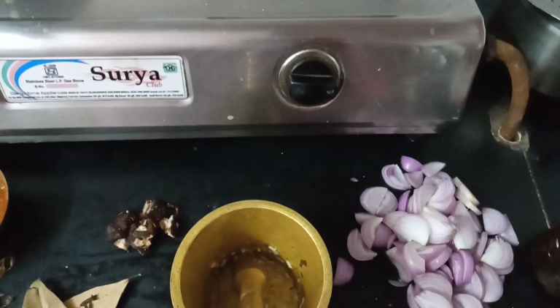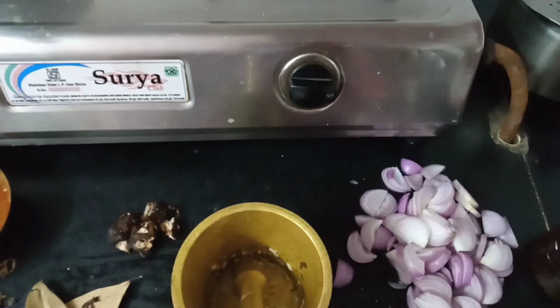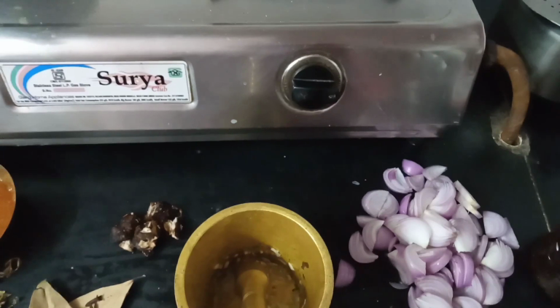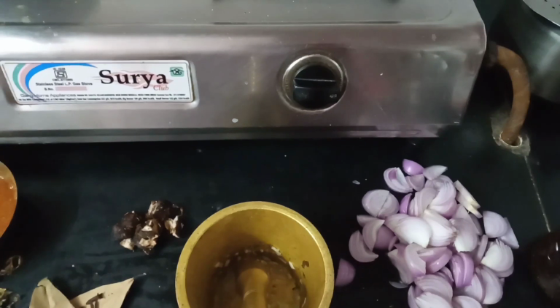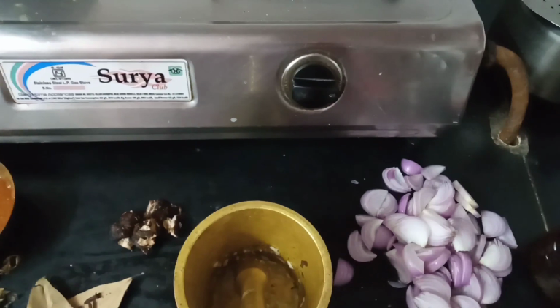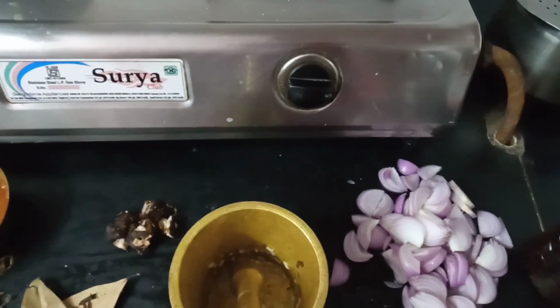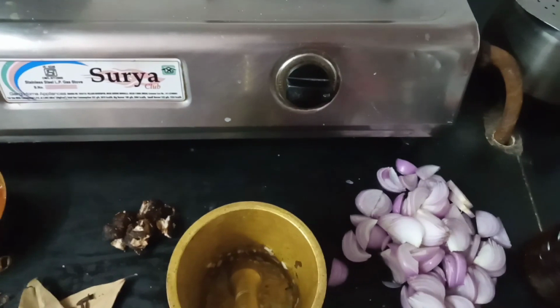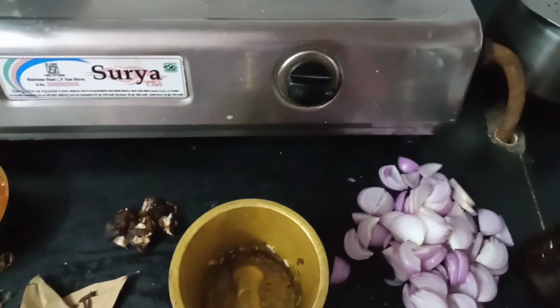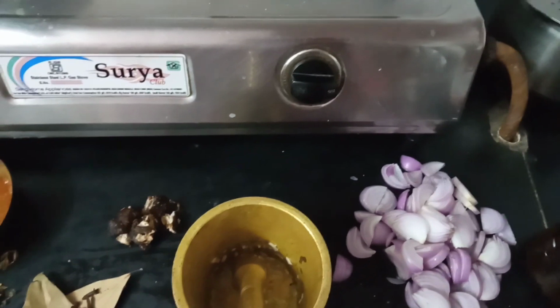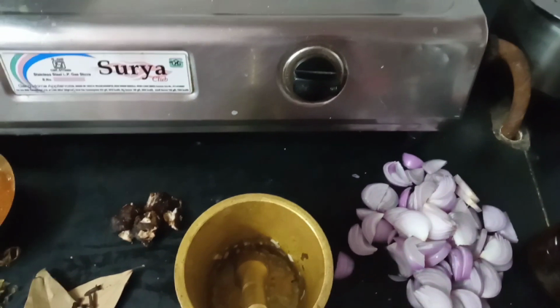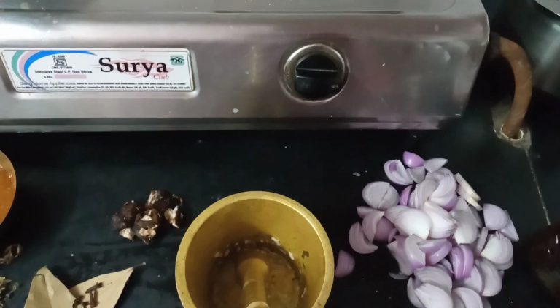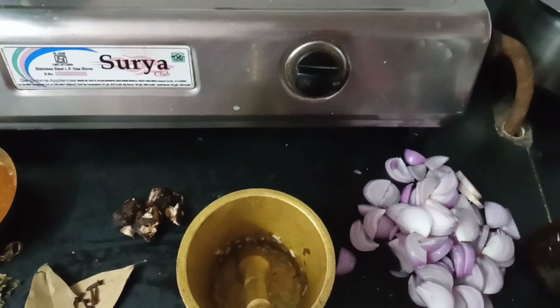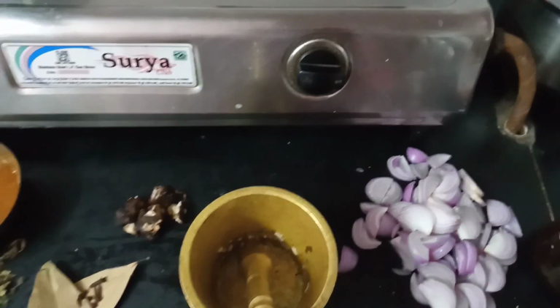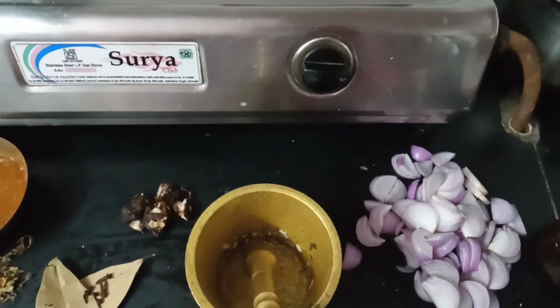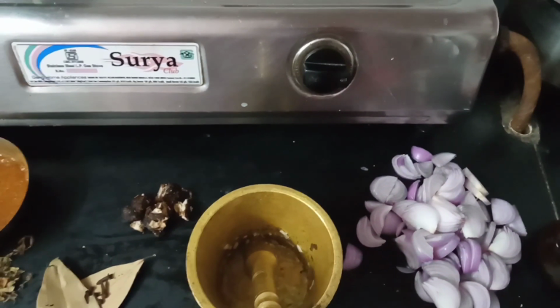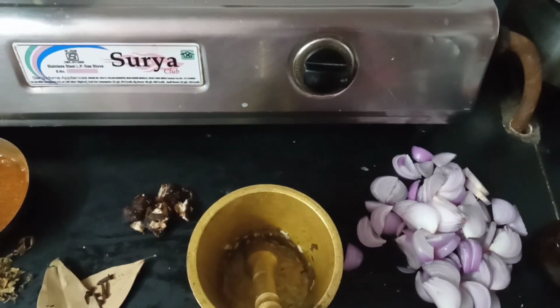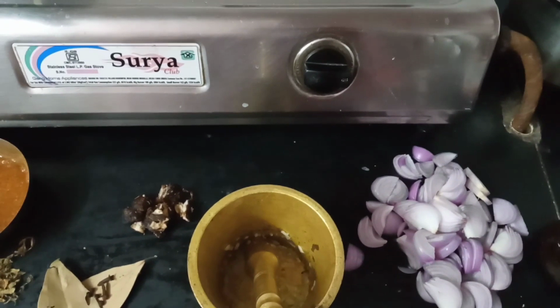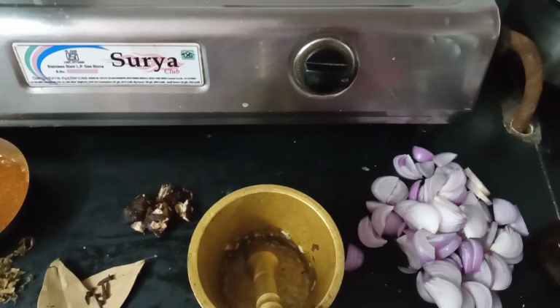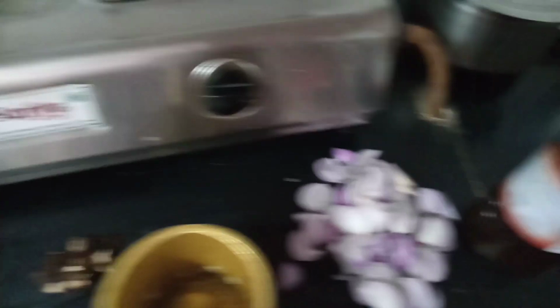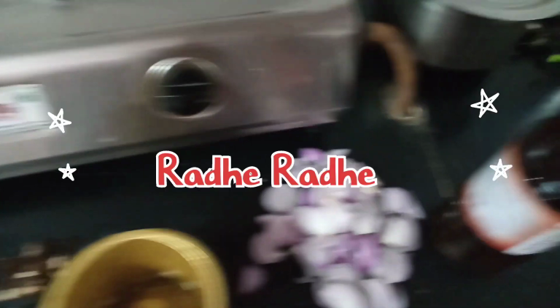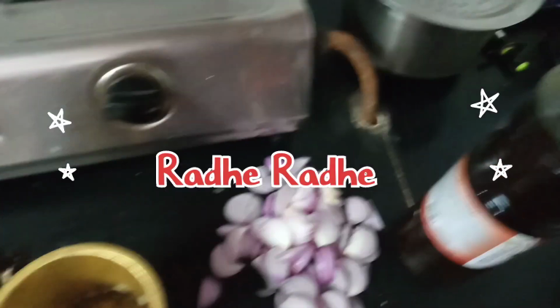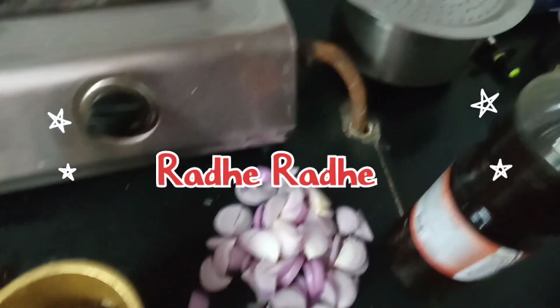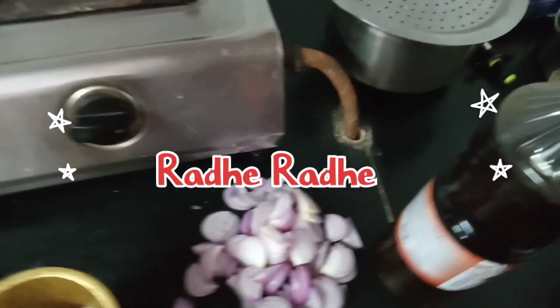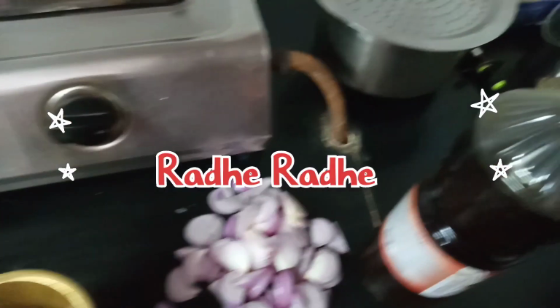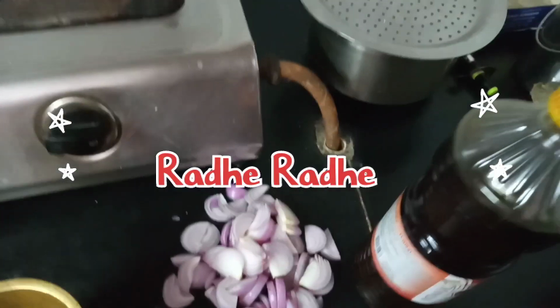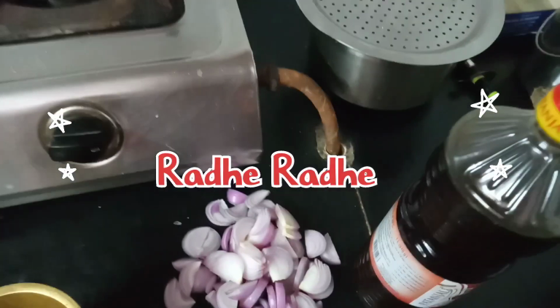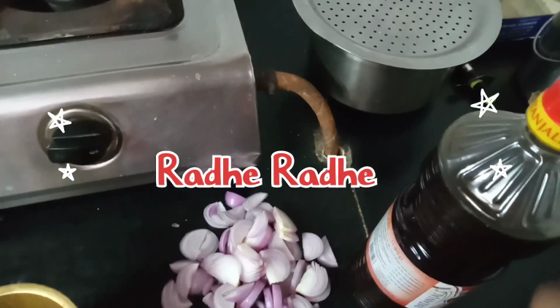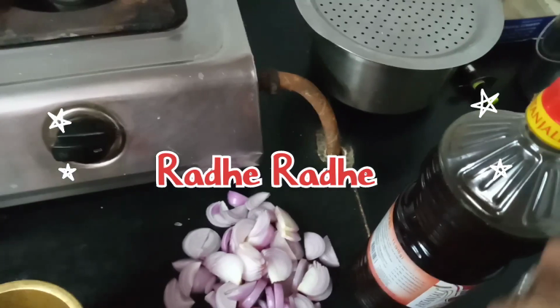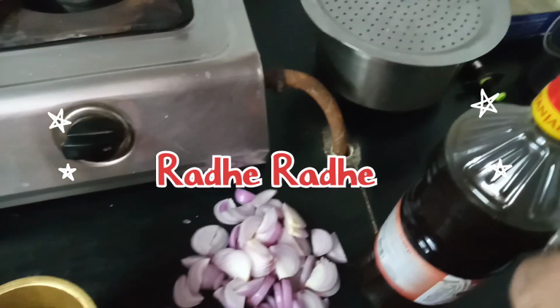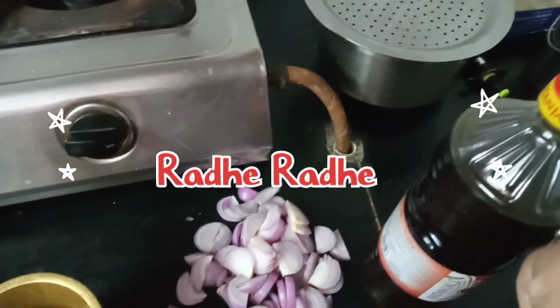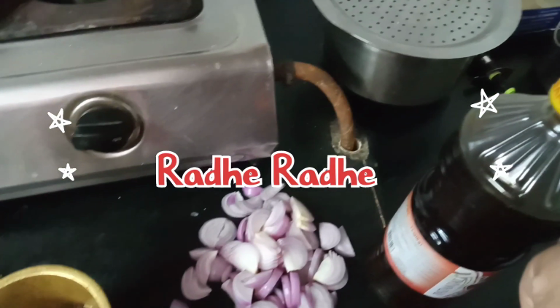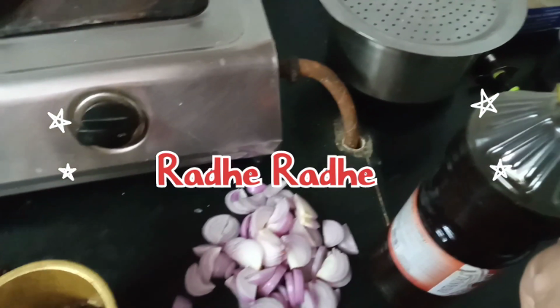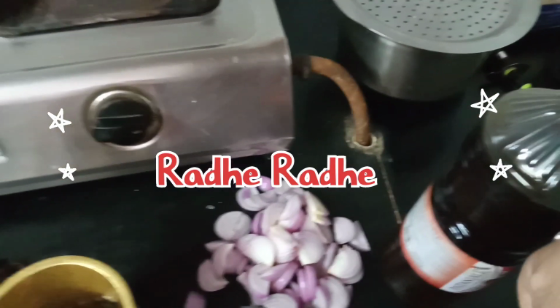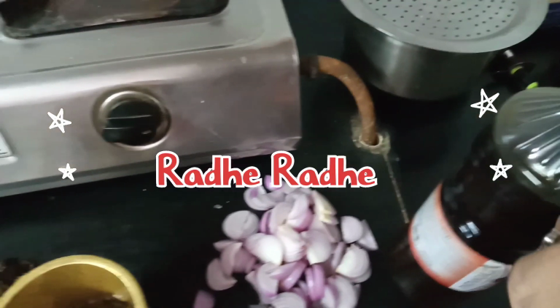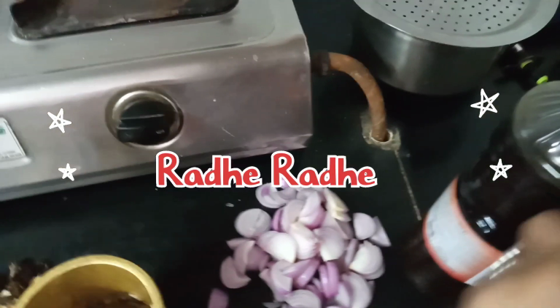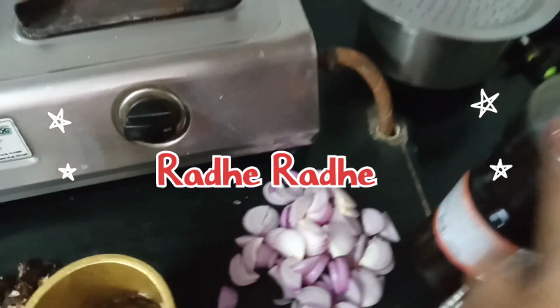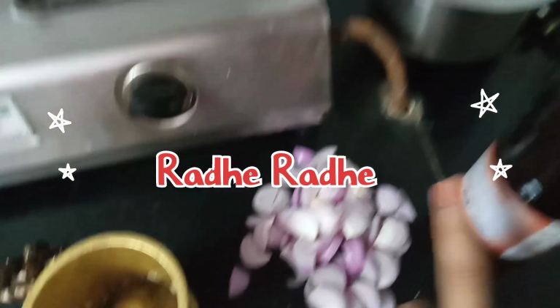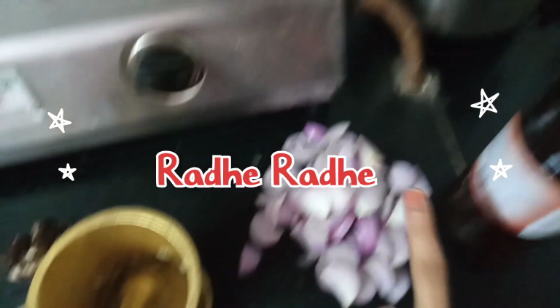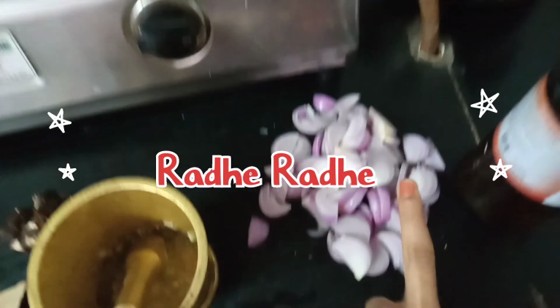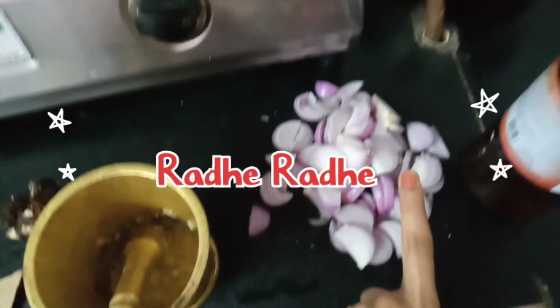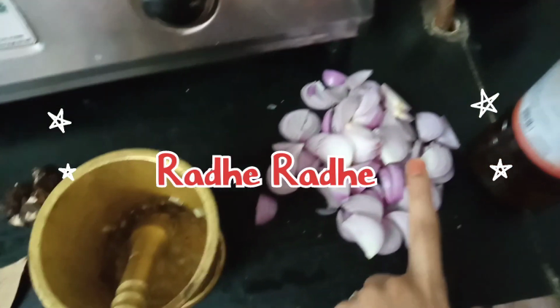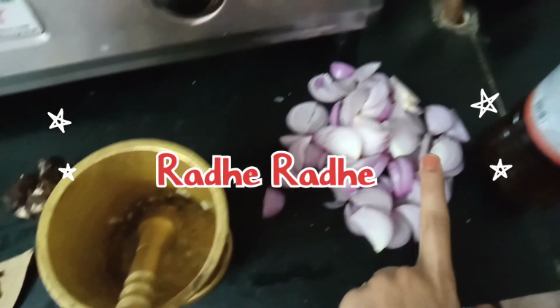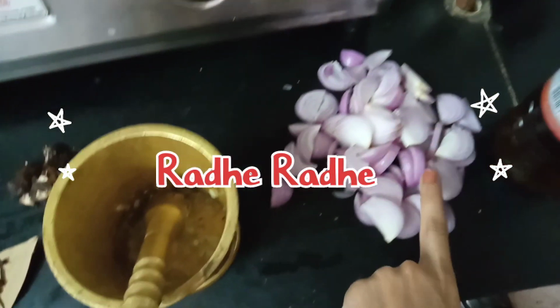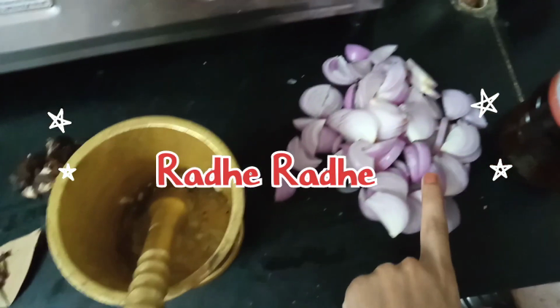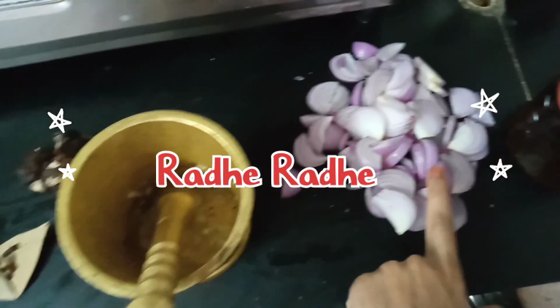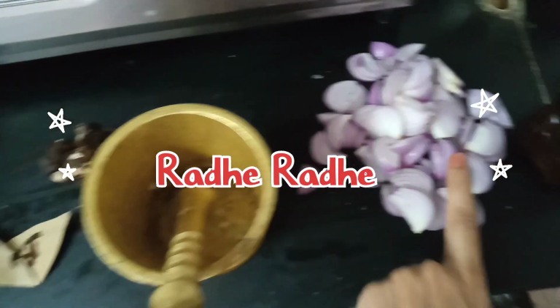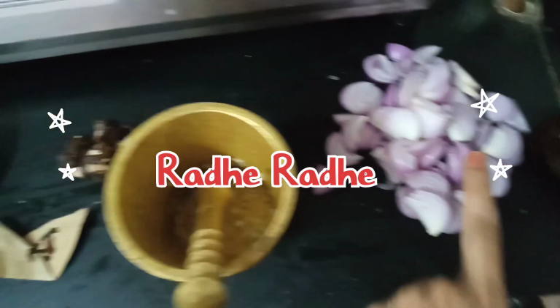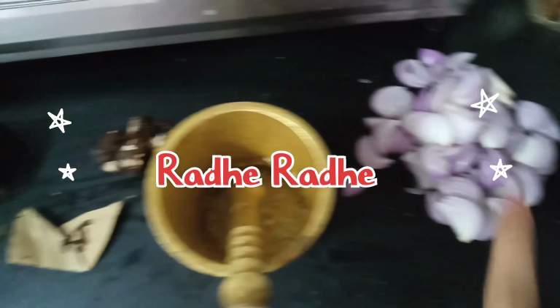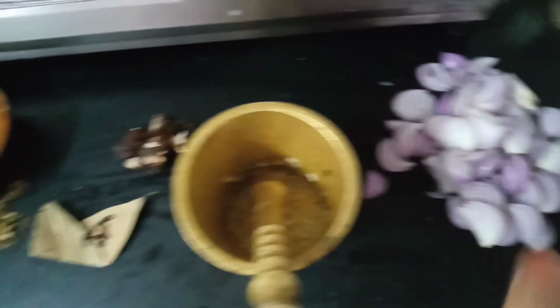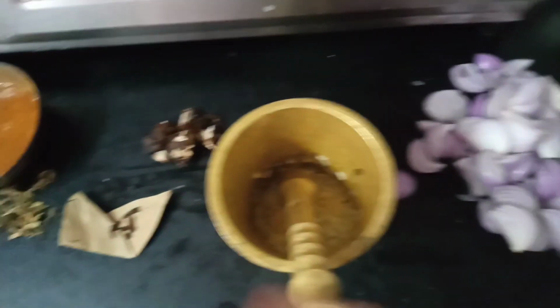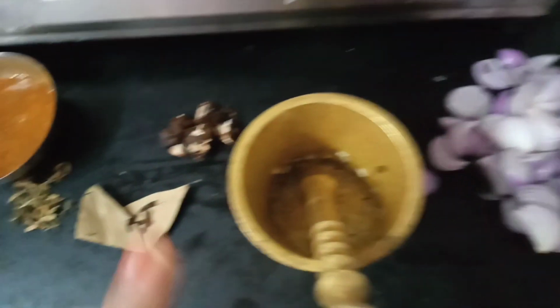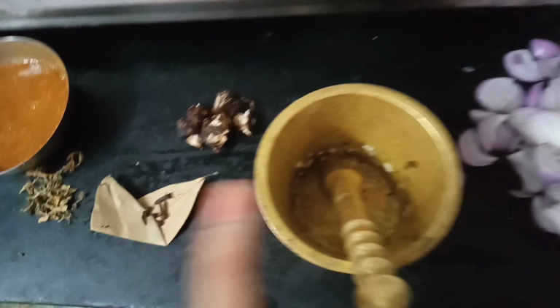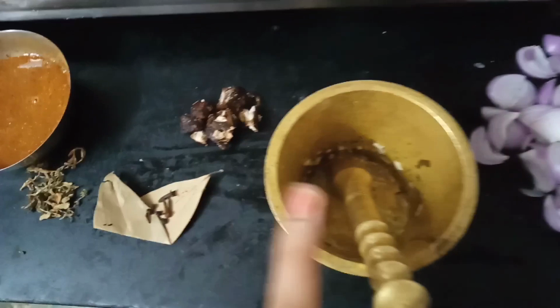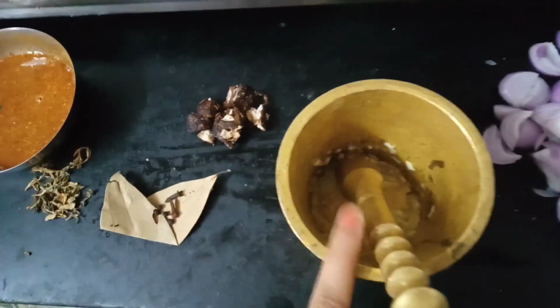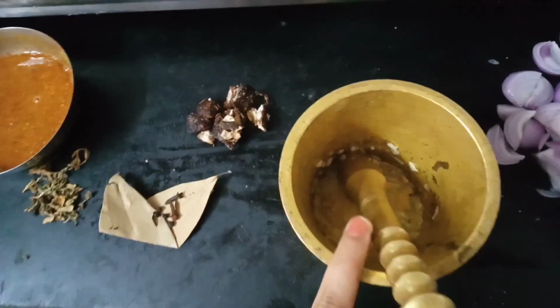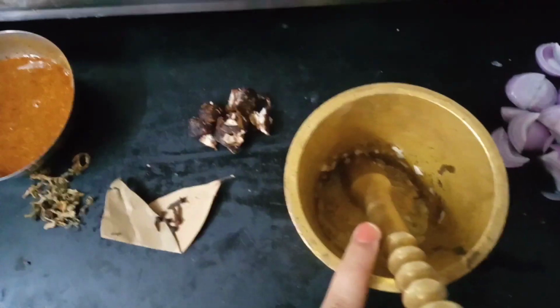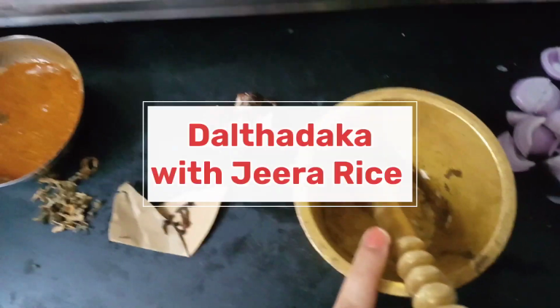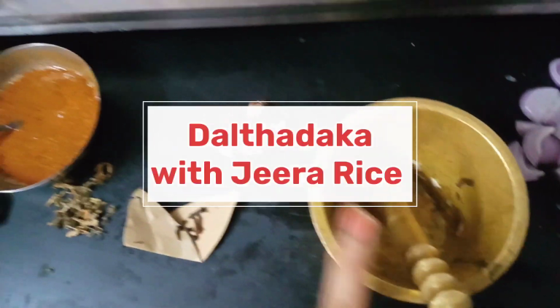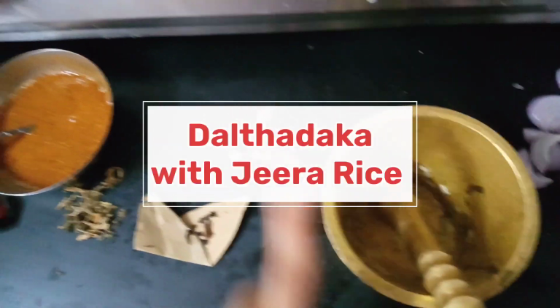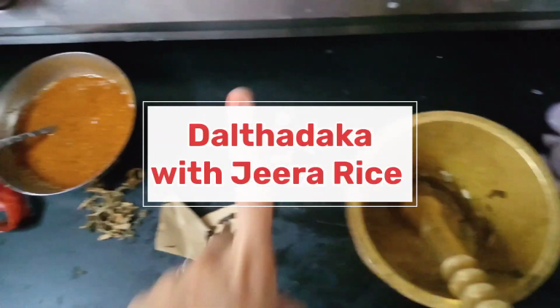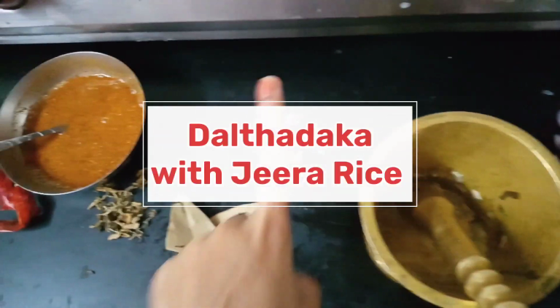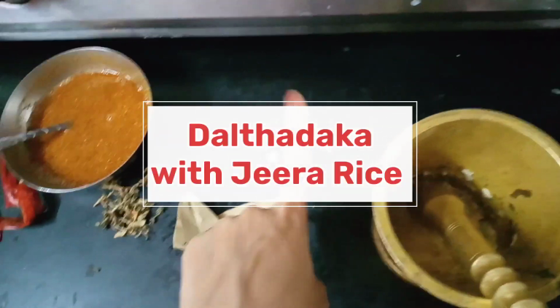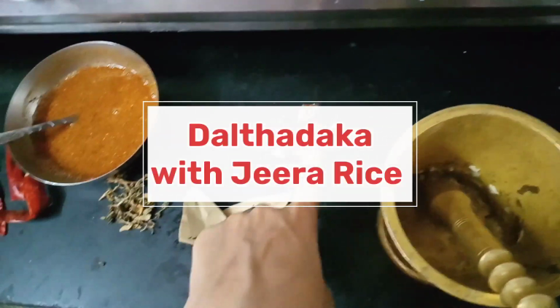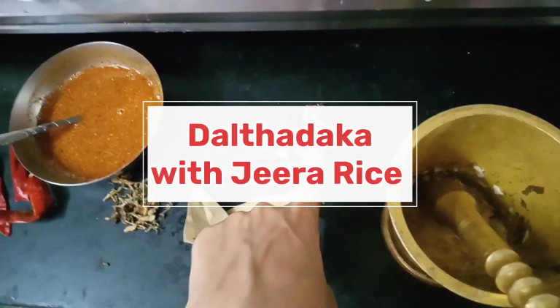Hello guys, Radhe Radhe and welcome back to my channel. Today we are going to make daal tadka with jeera rice.